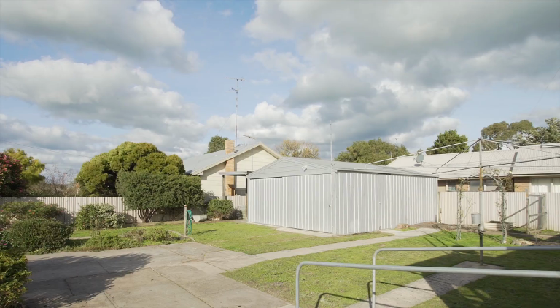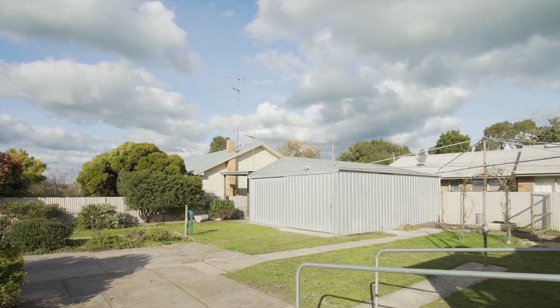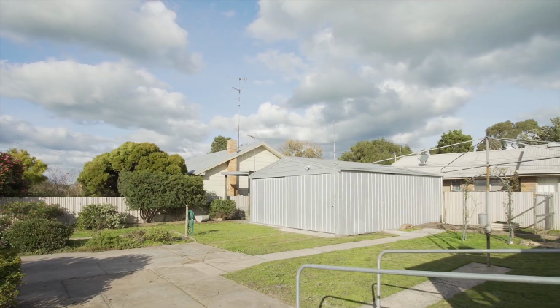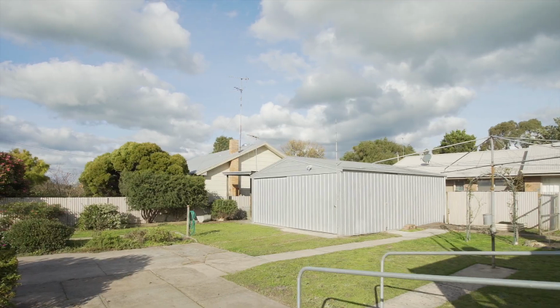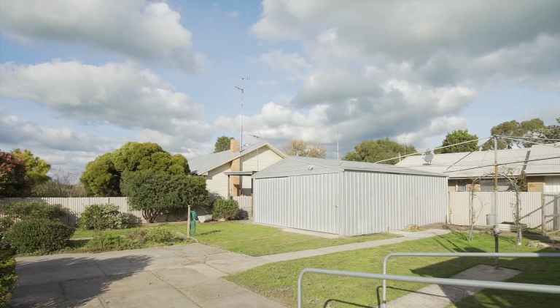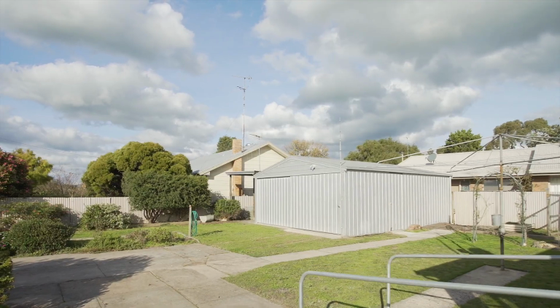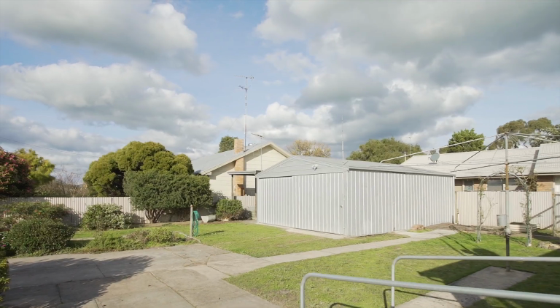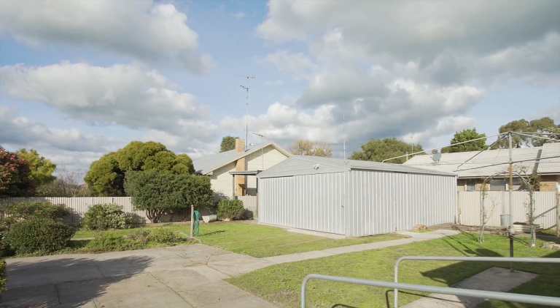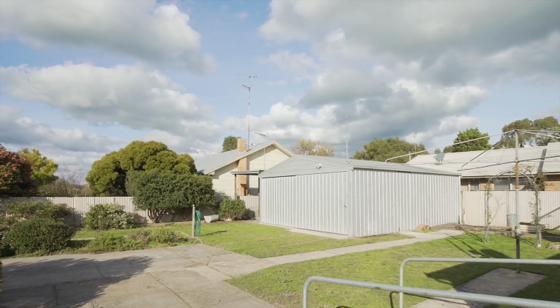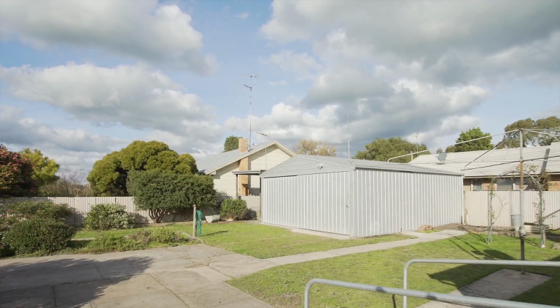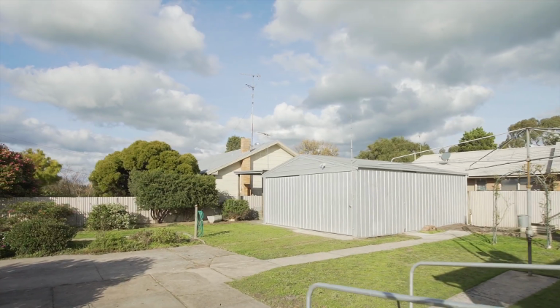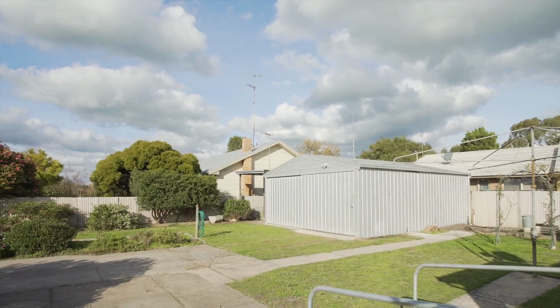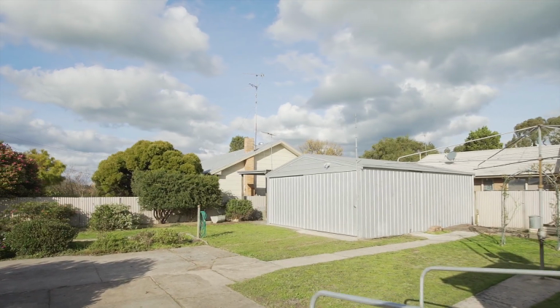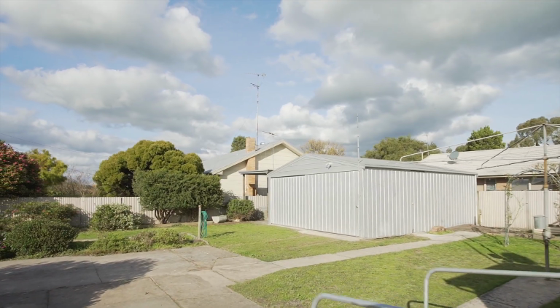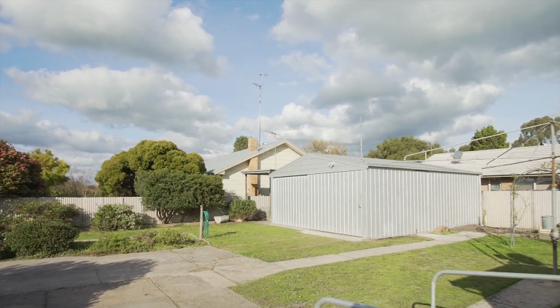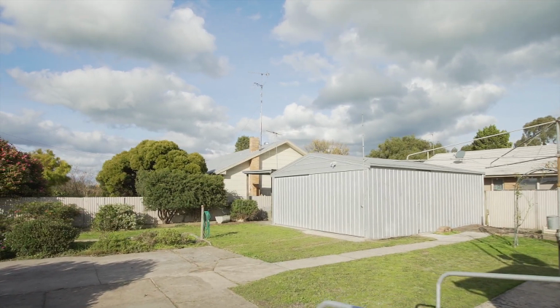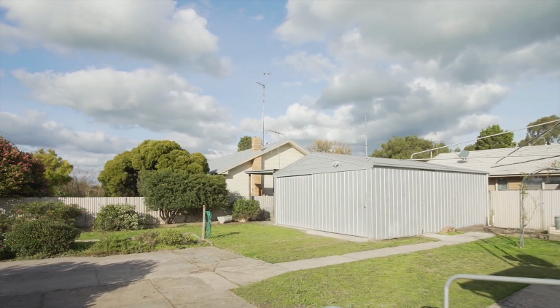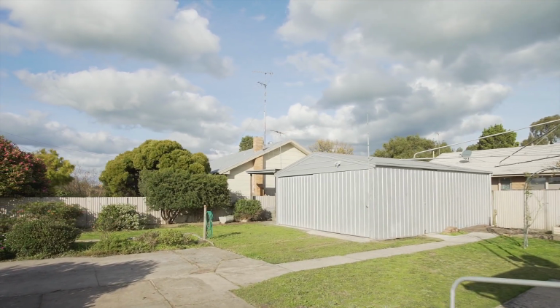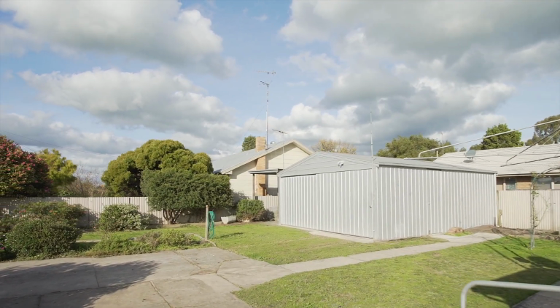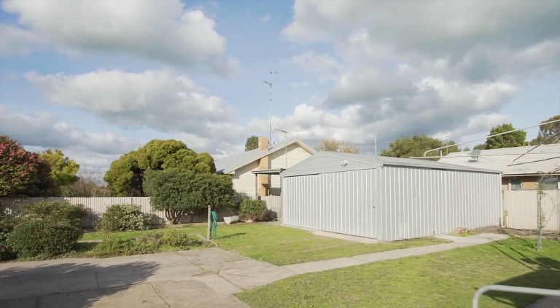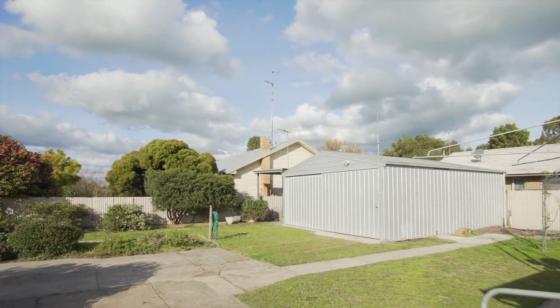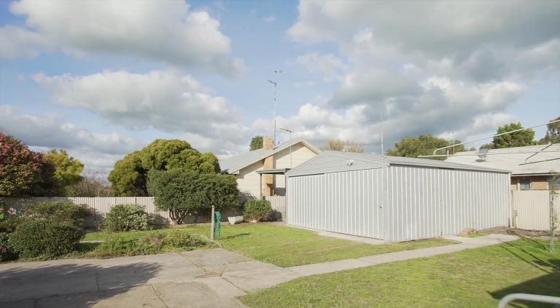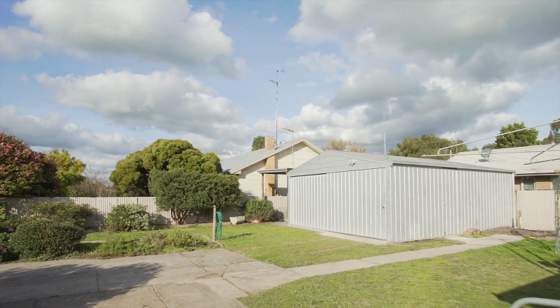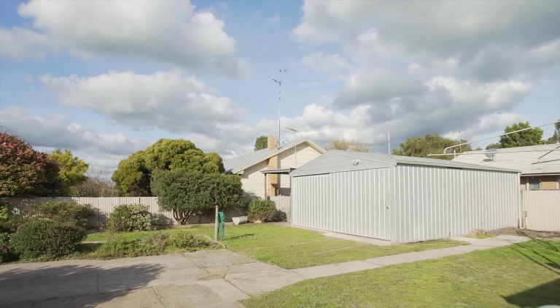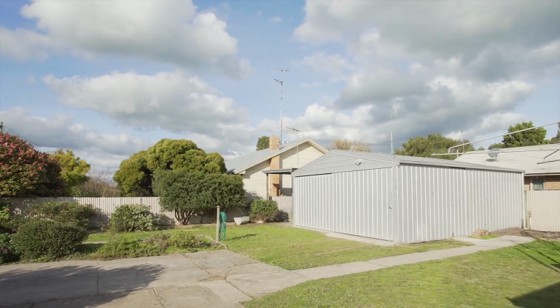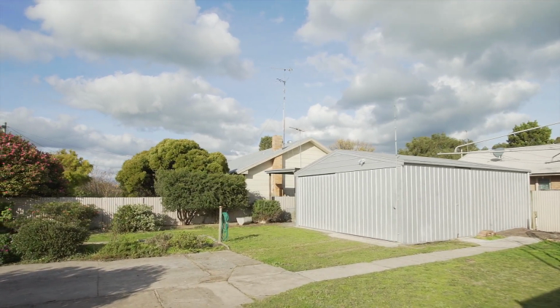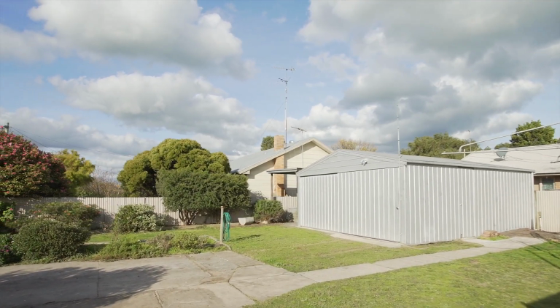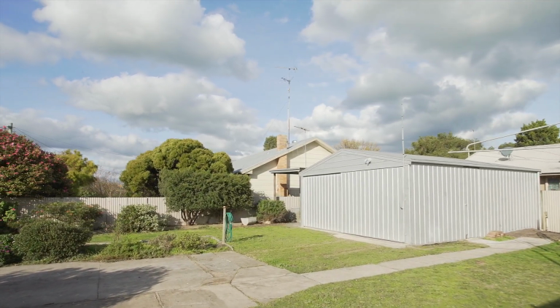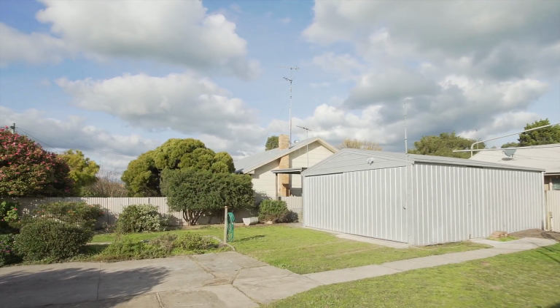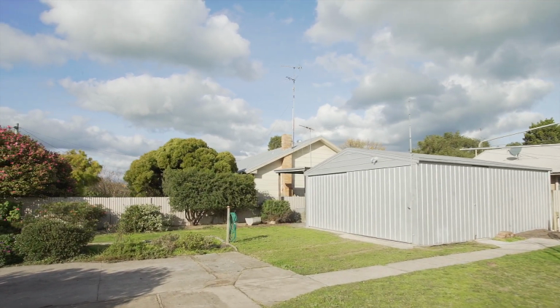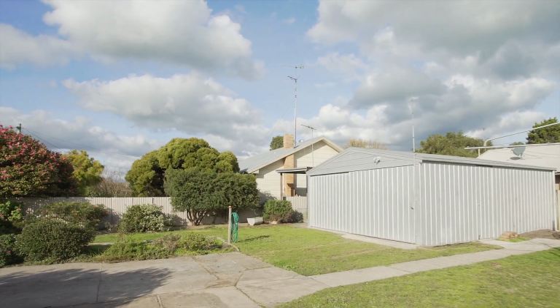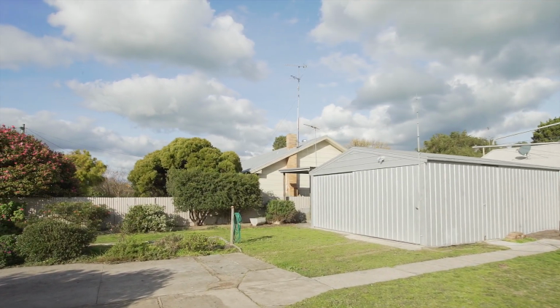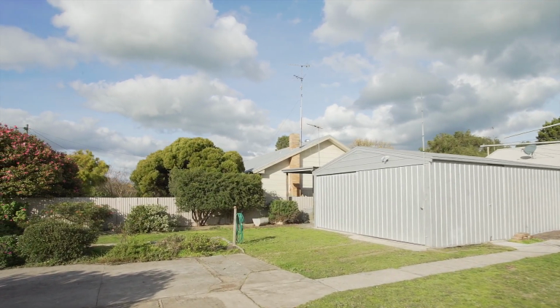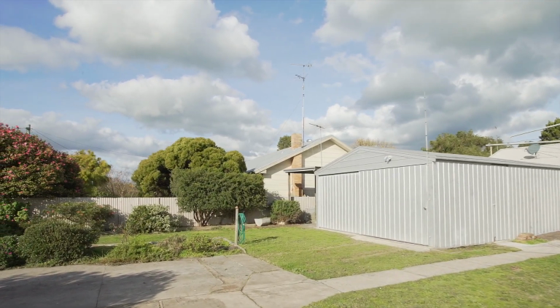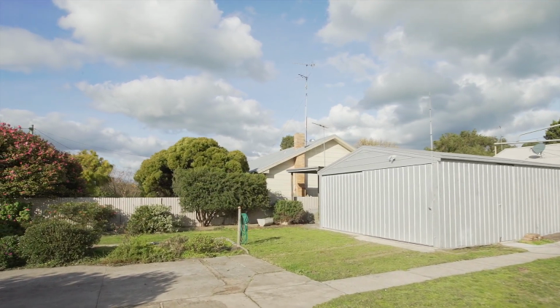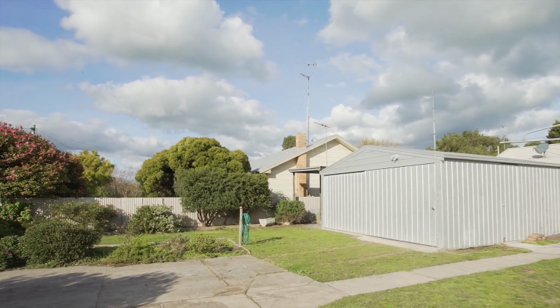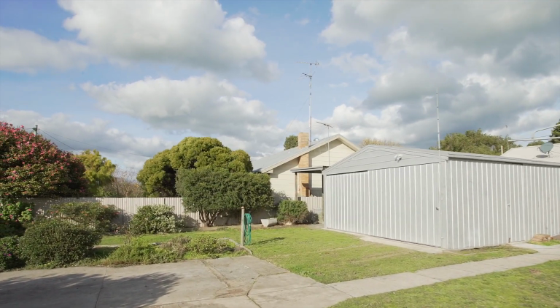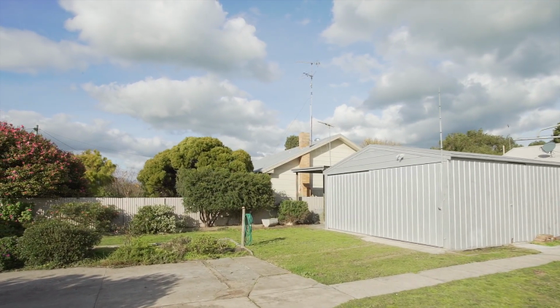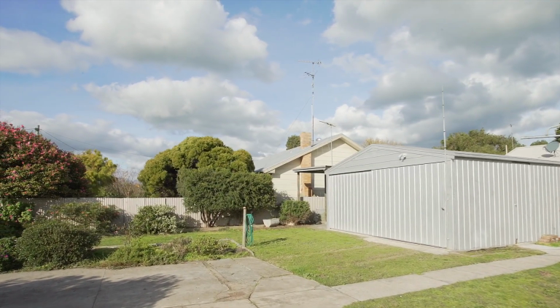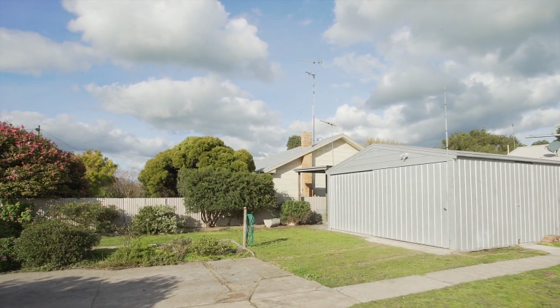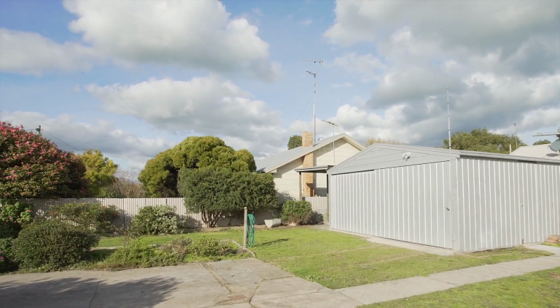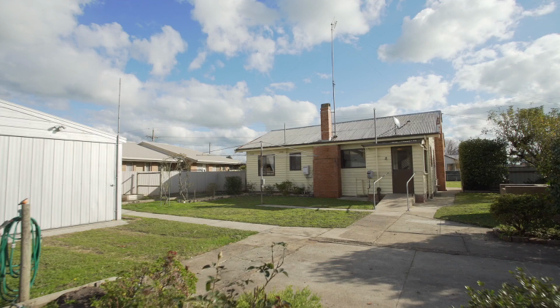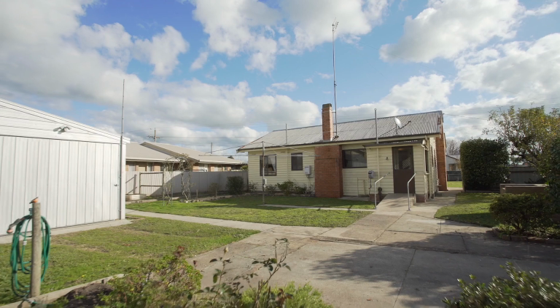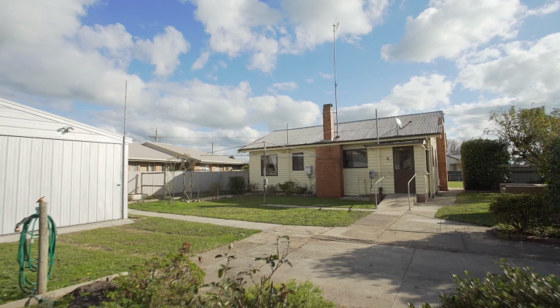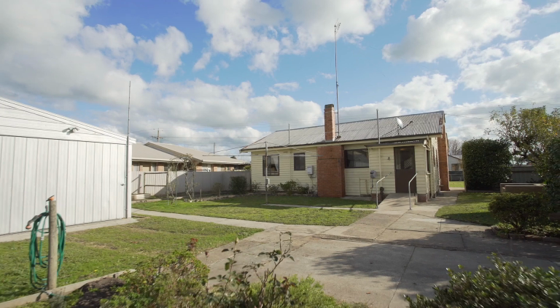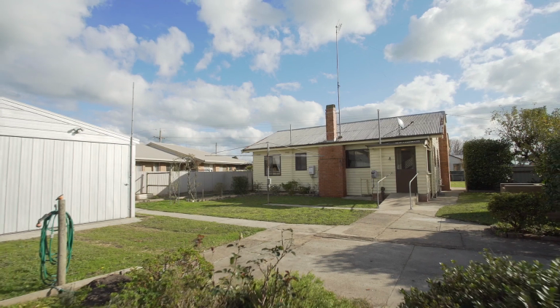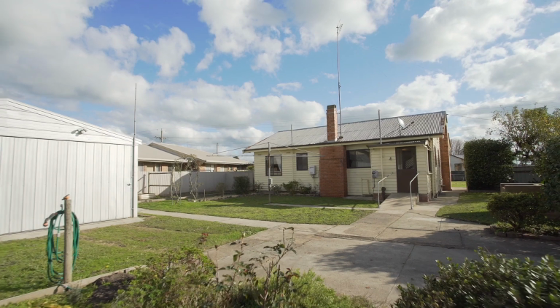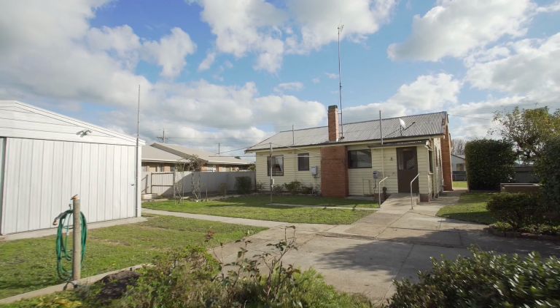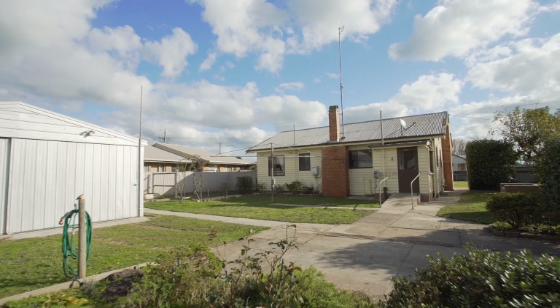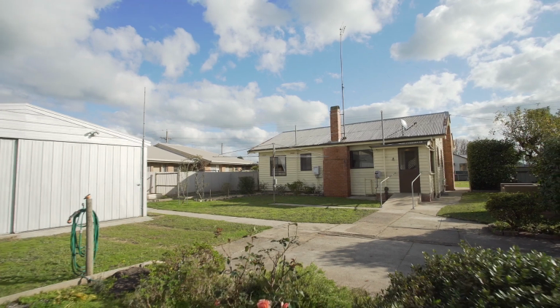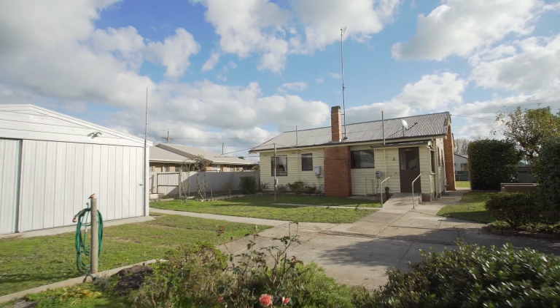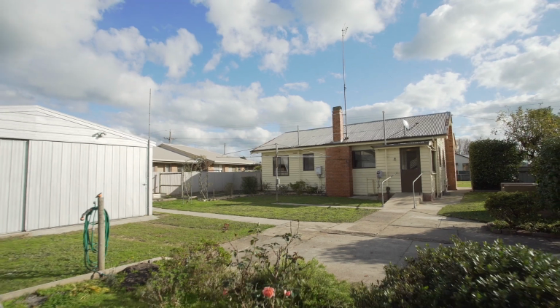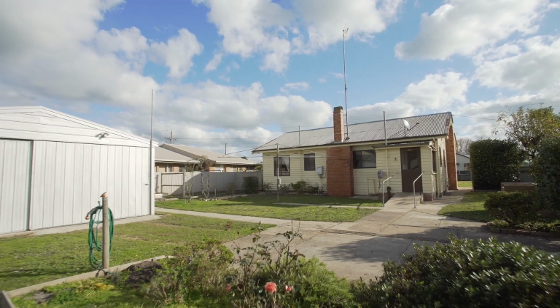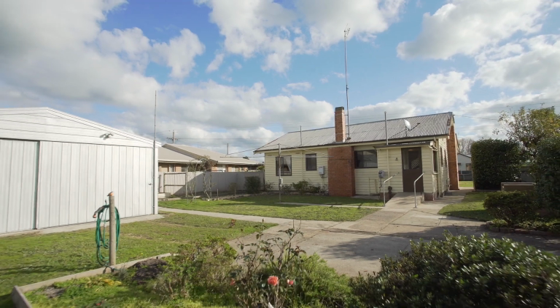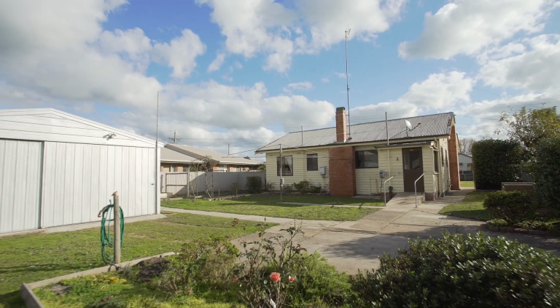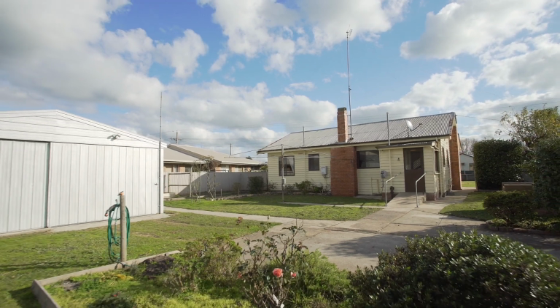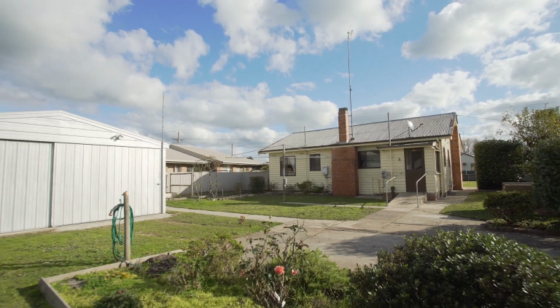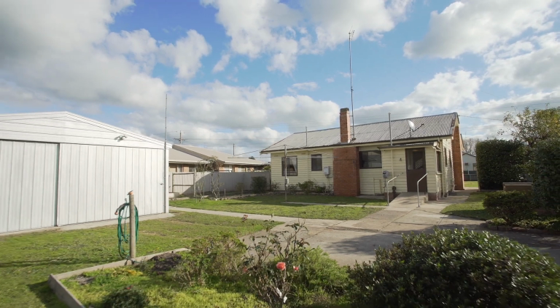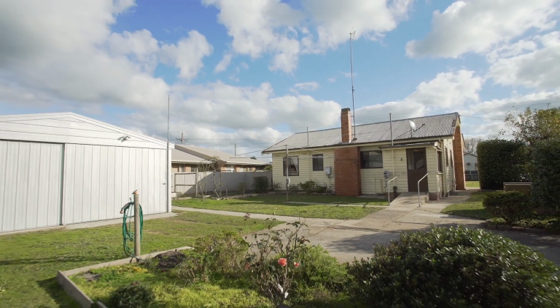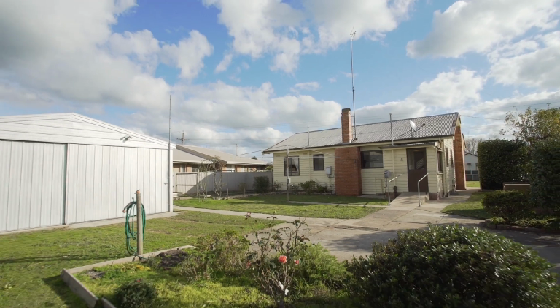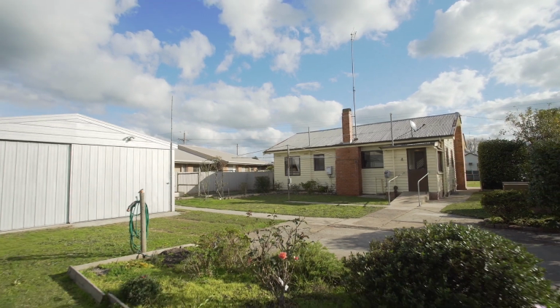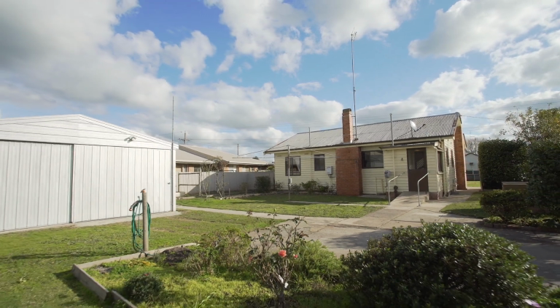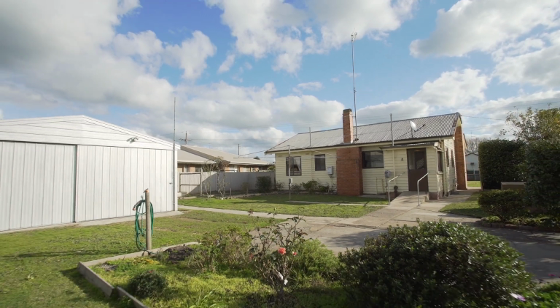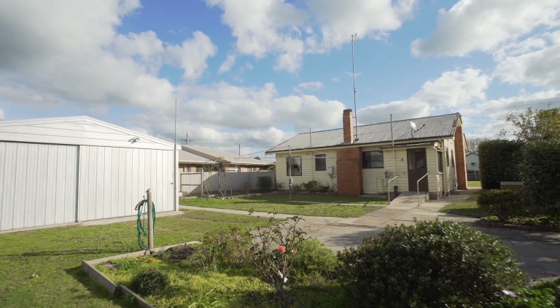For more information or to arrange an inspection, please contact me, Jake Theodore, at Richardson's Real Estate.